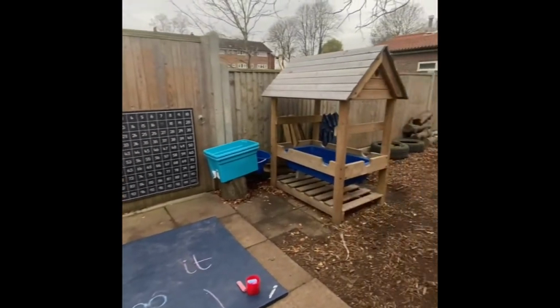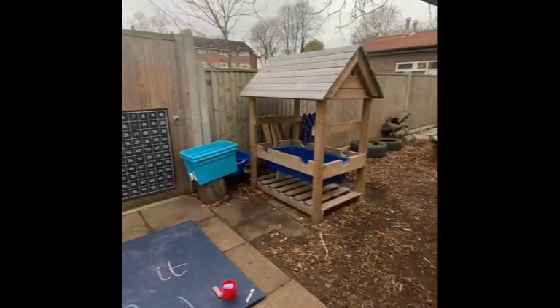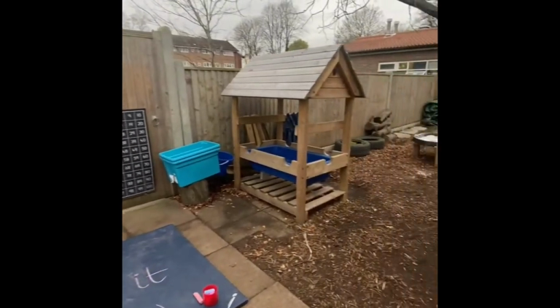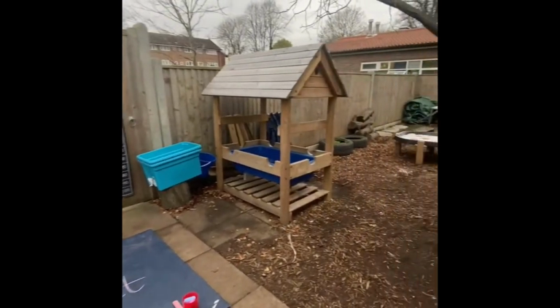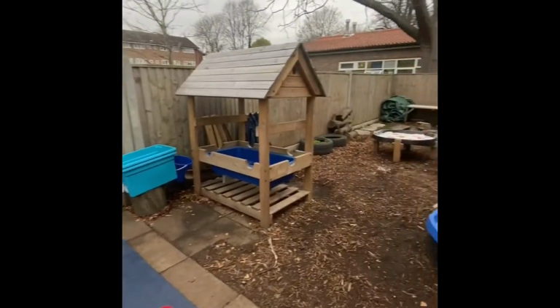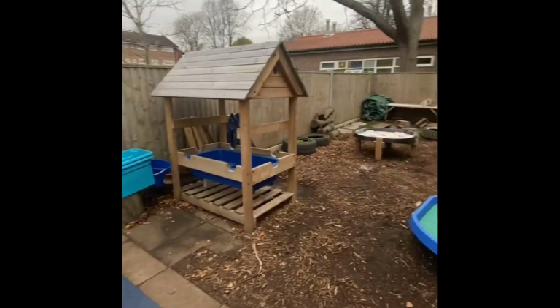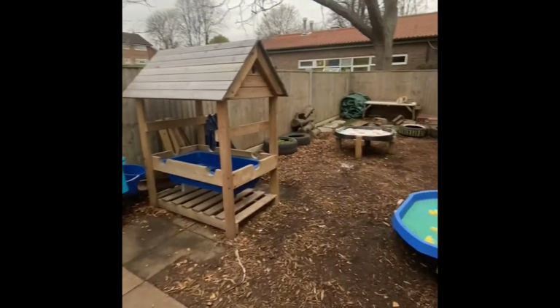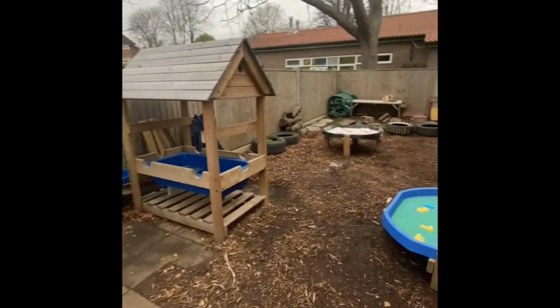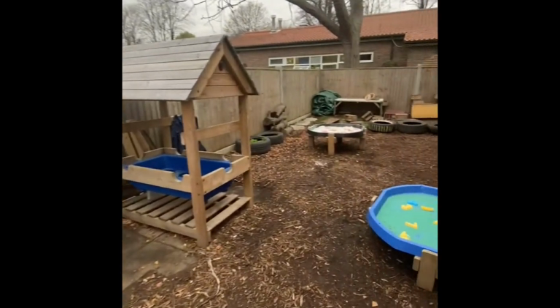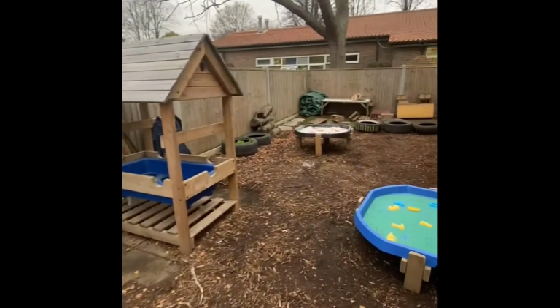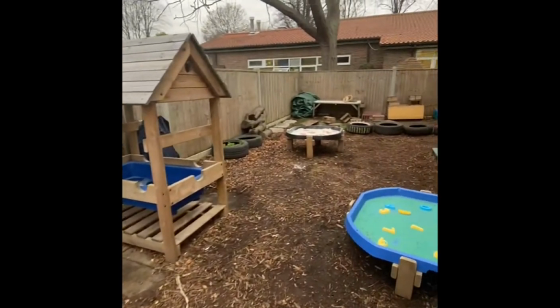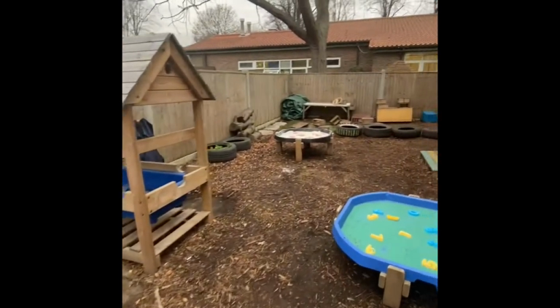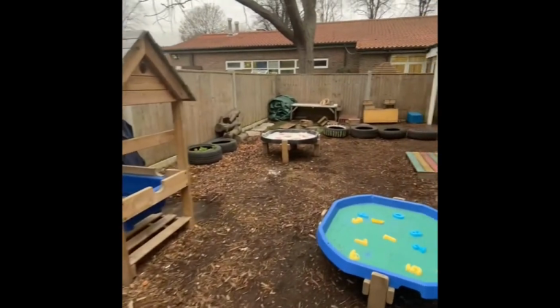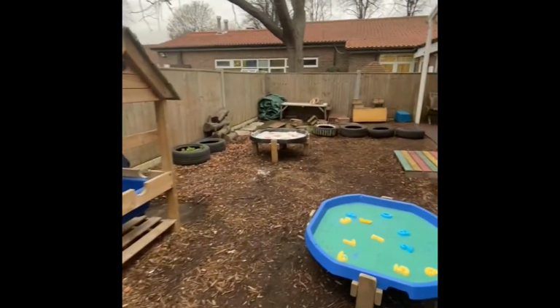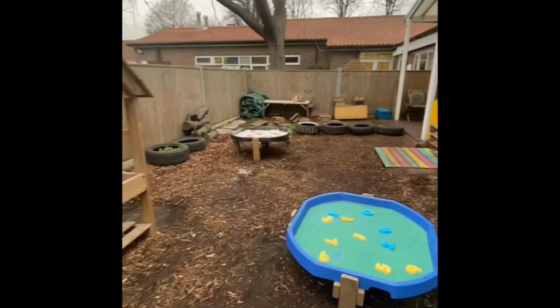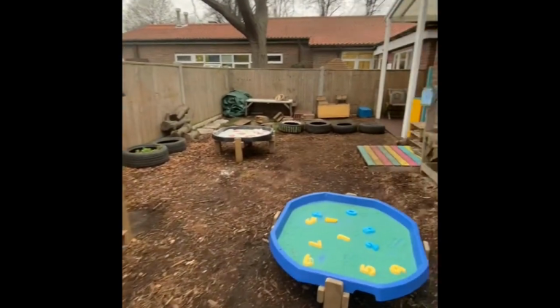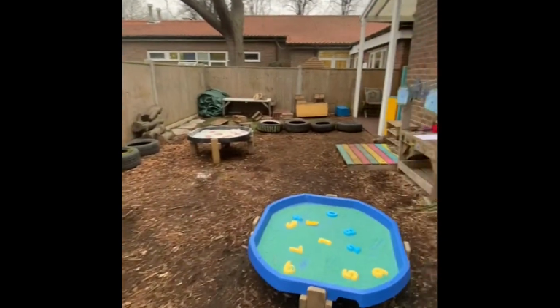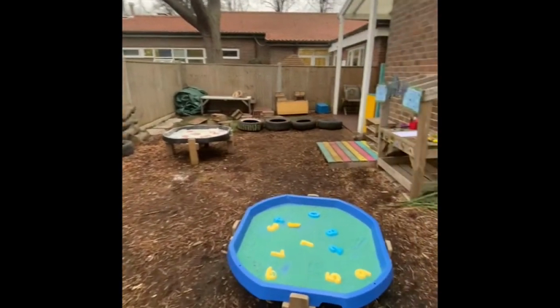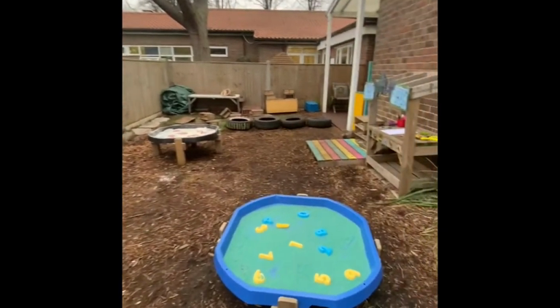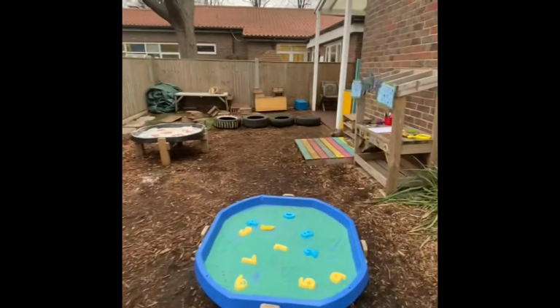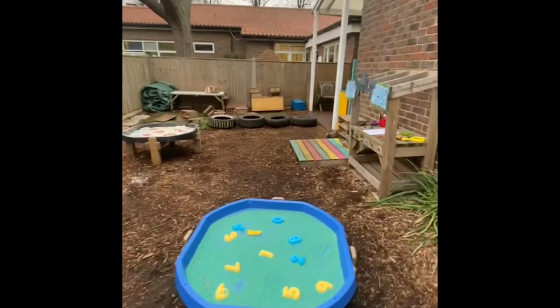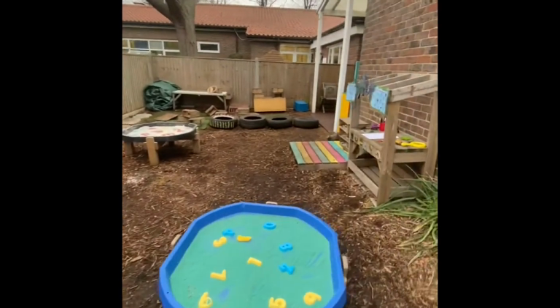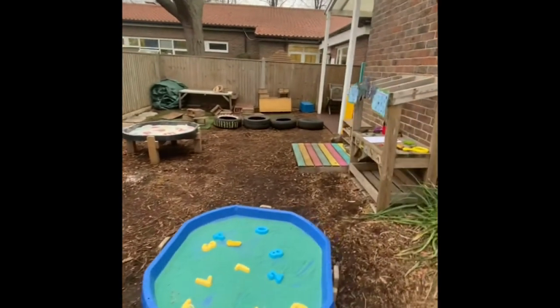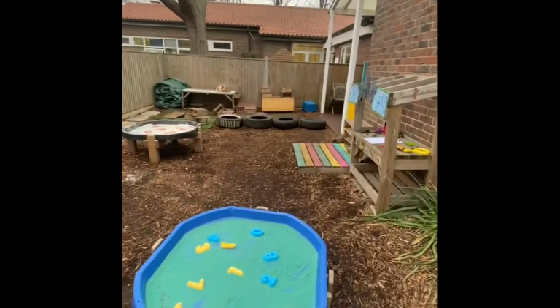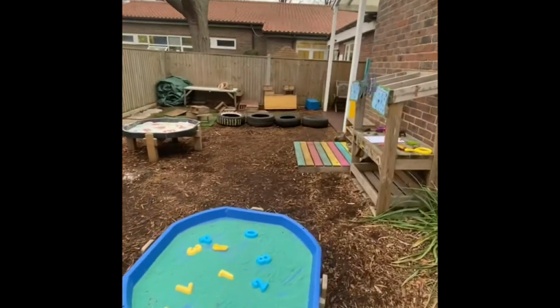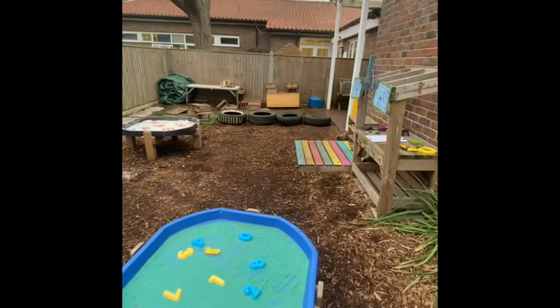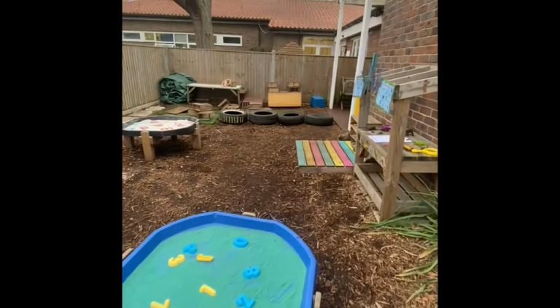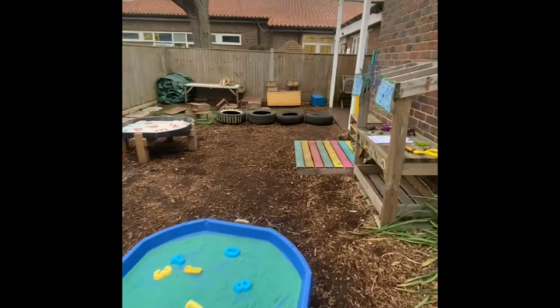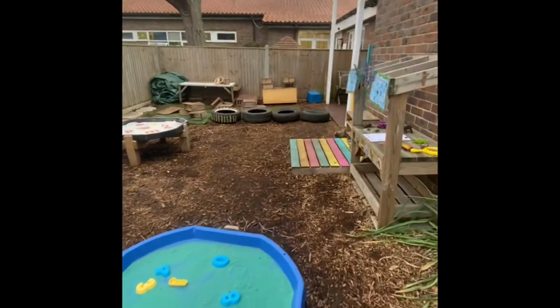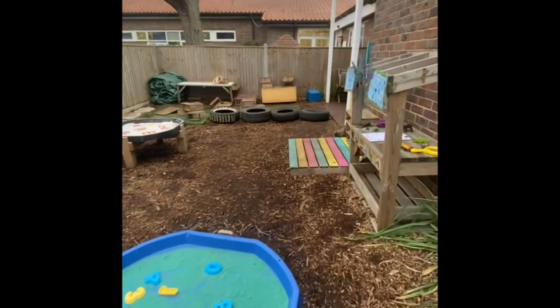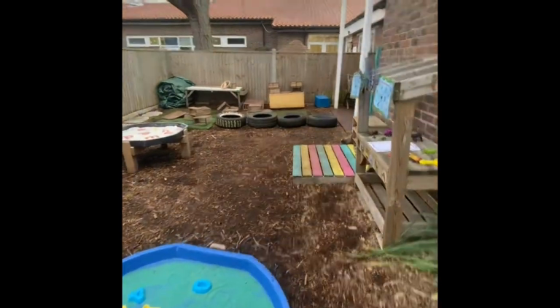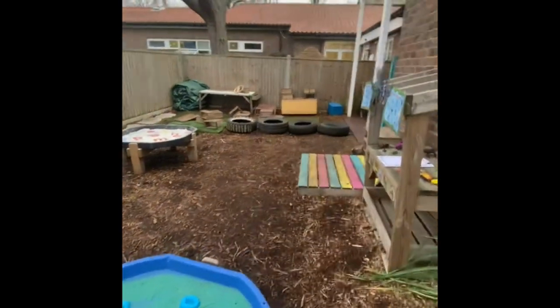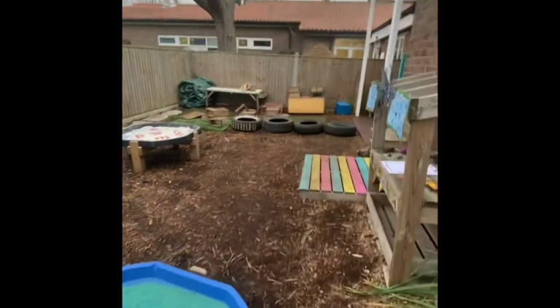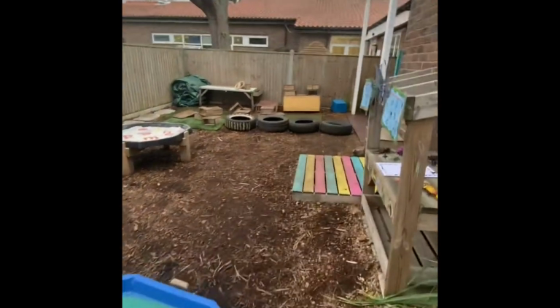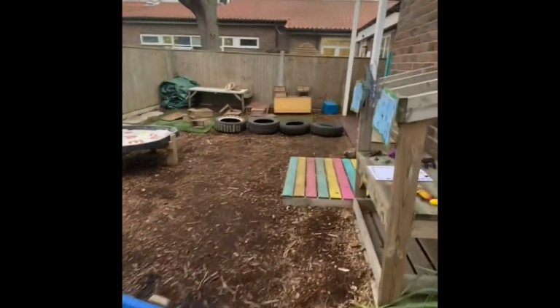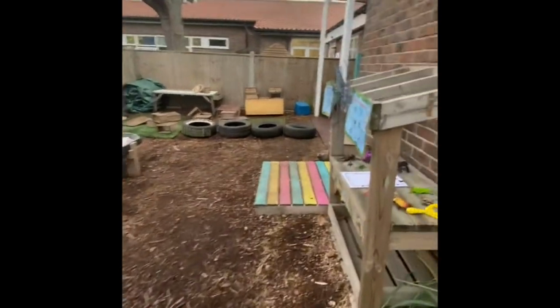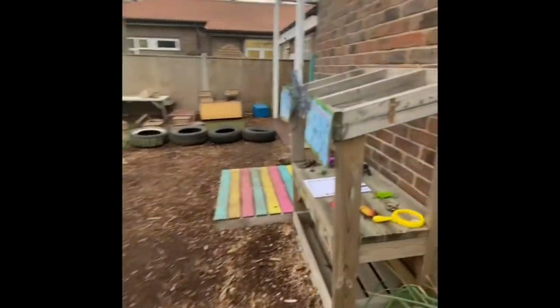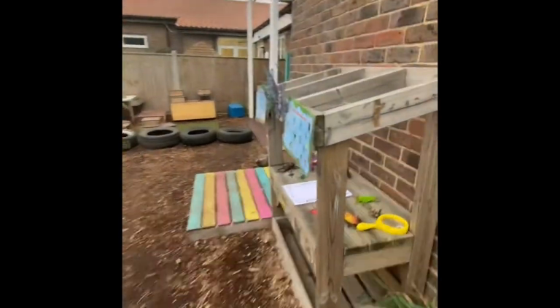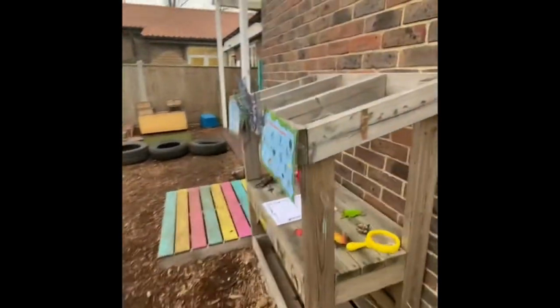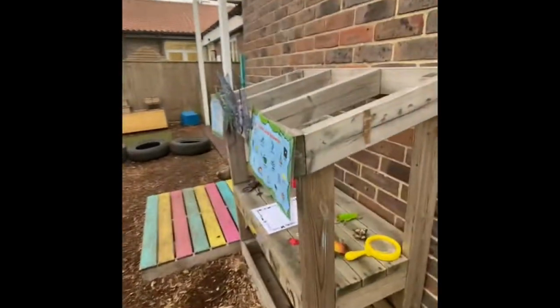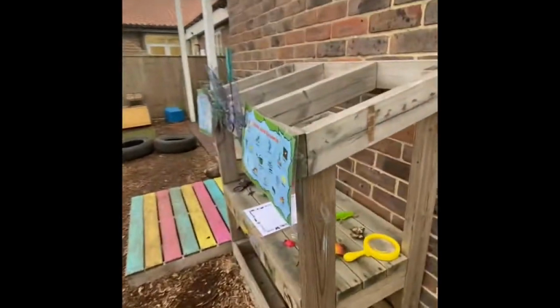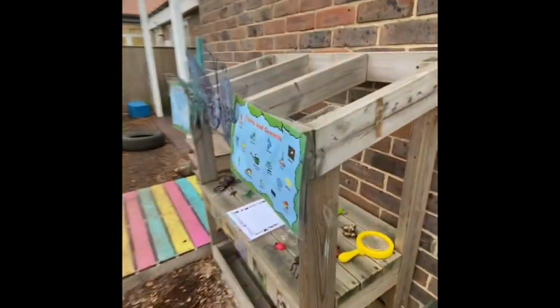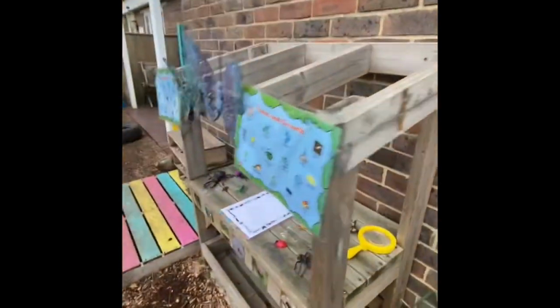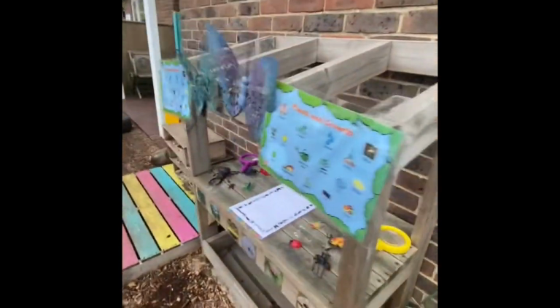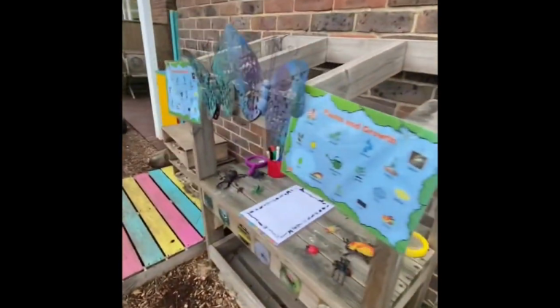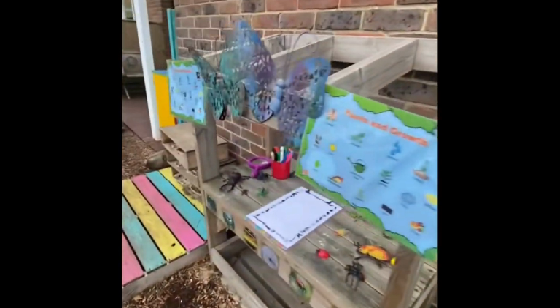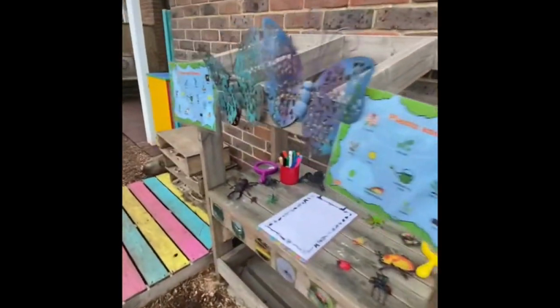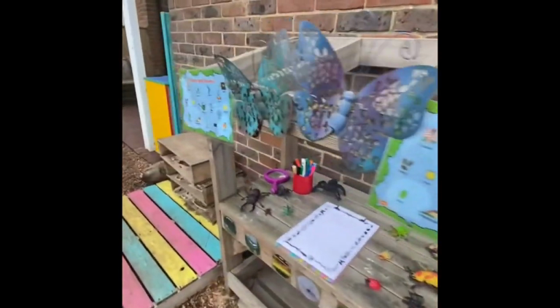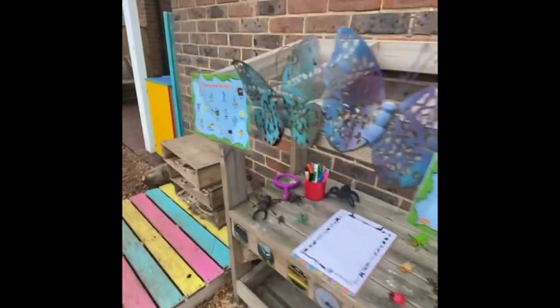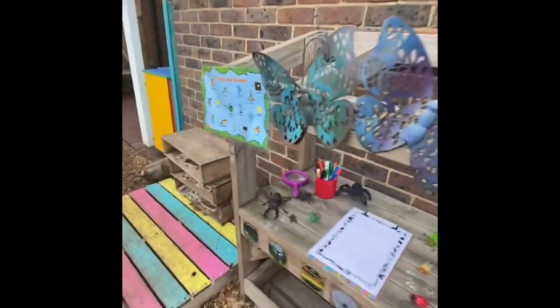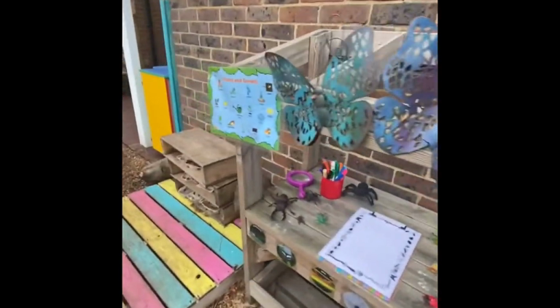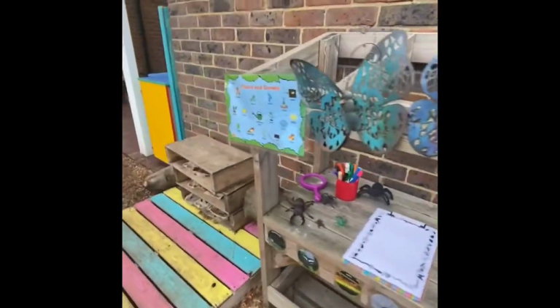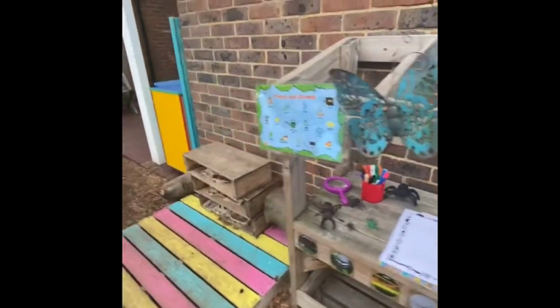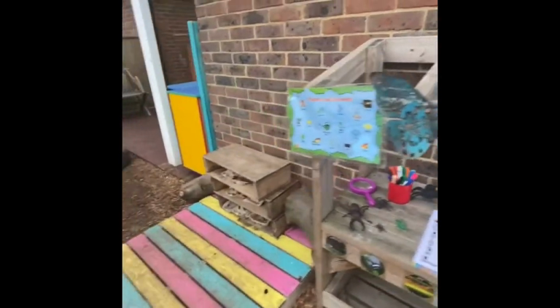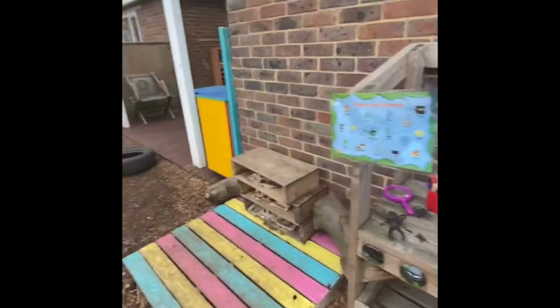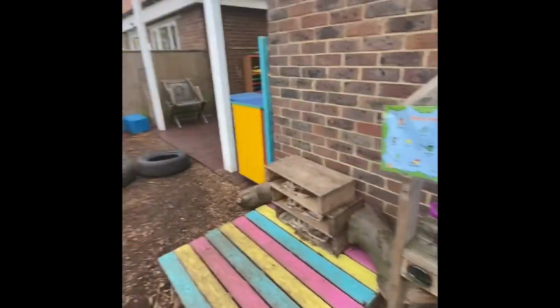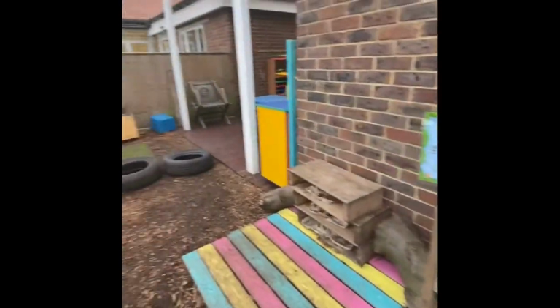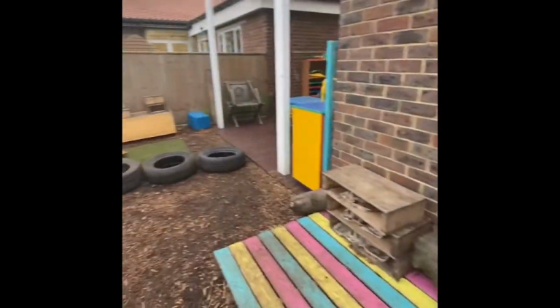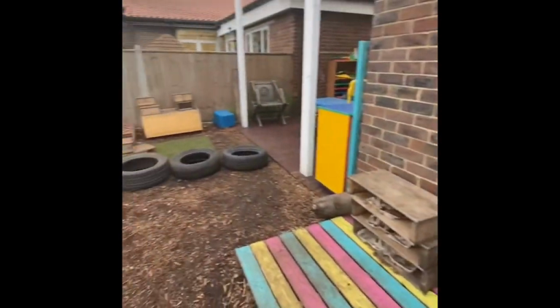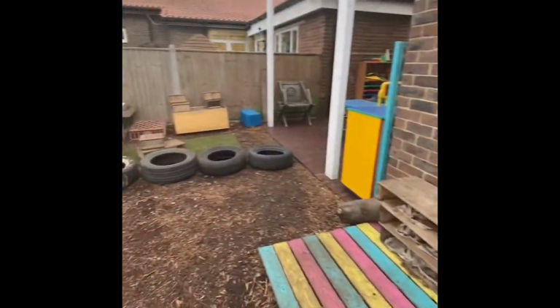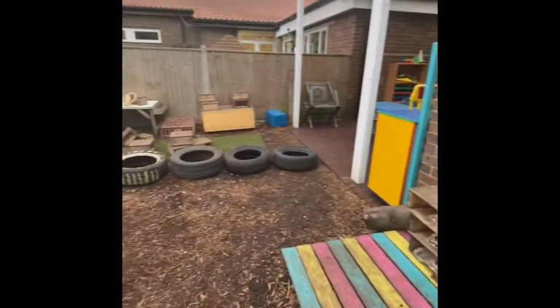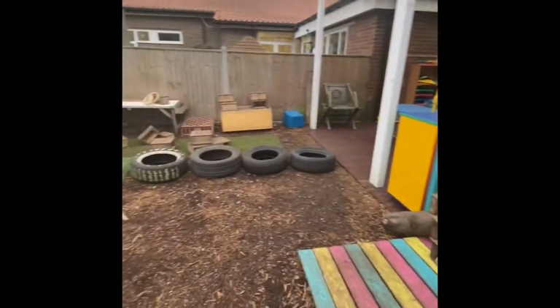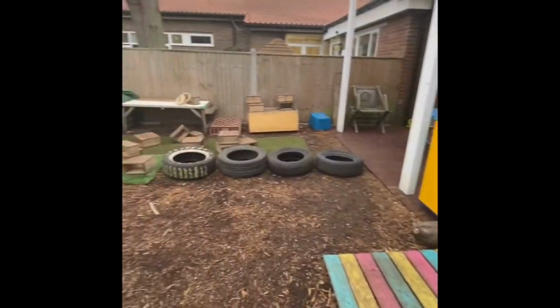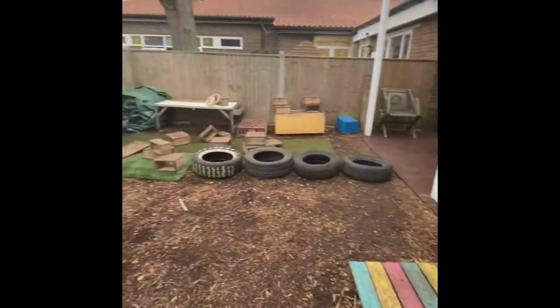We use our outside area every day, whatever the weather. The mud kitchen is much more fun after it's been raining a while.